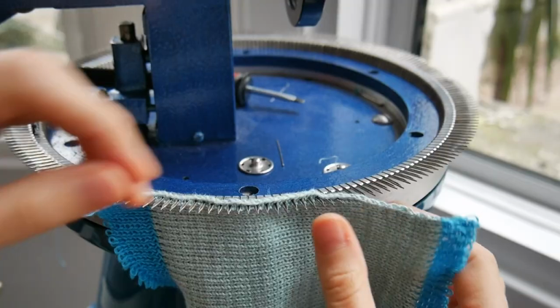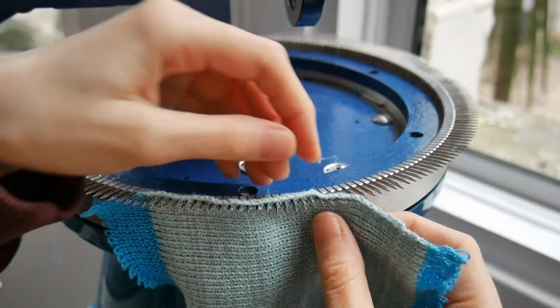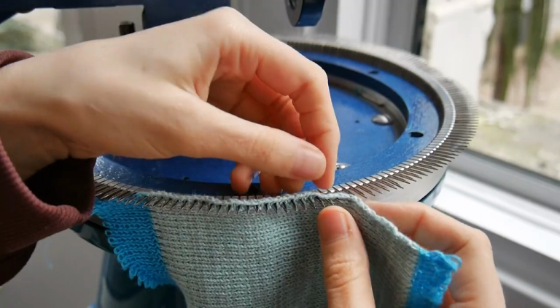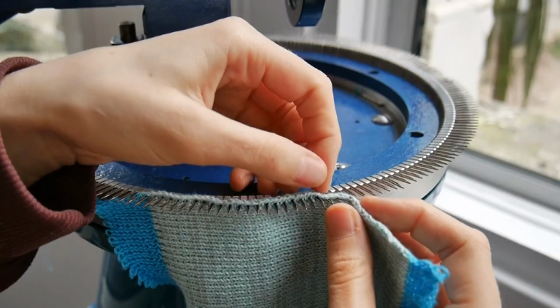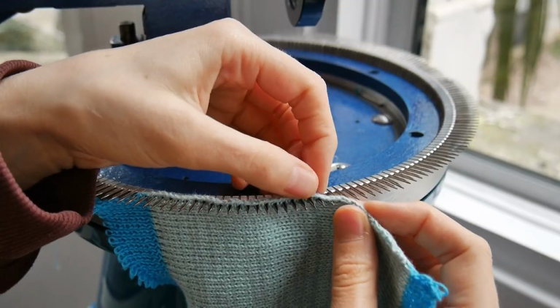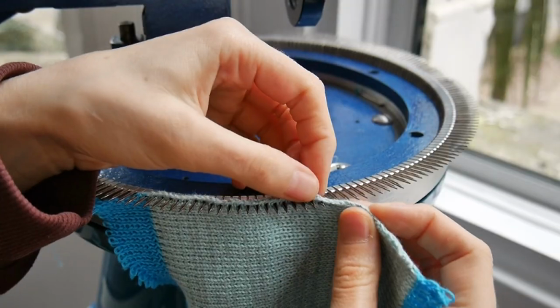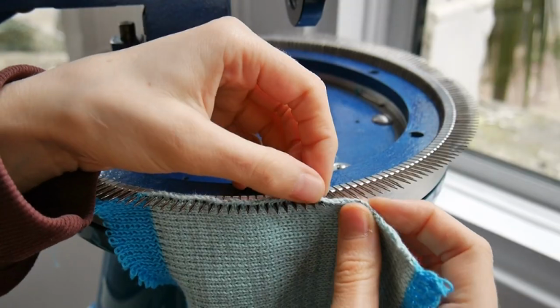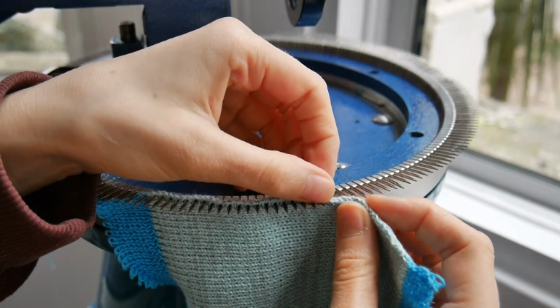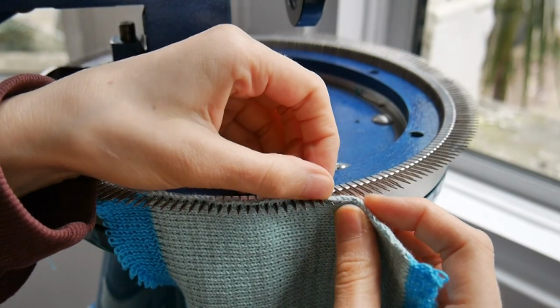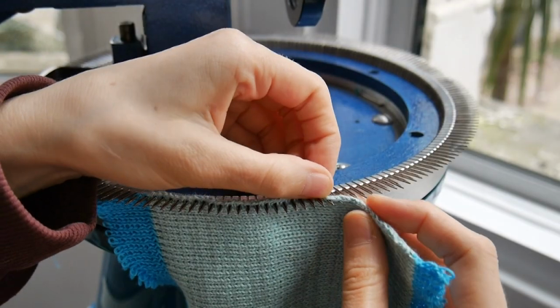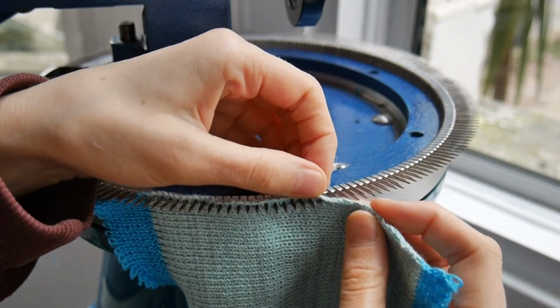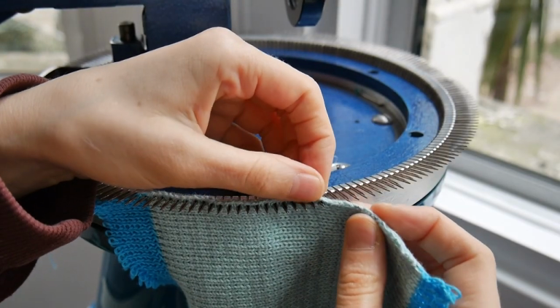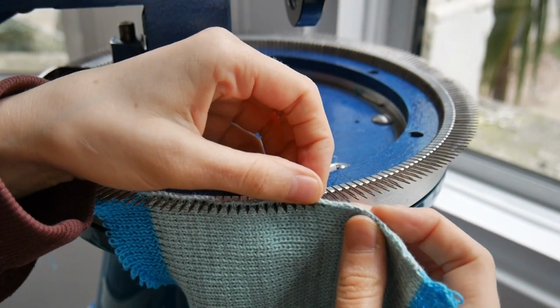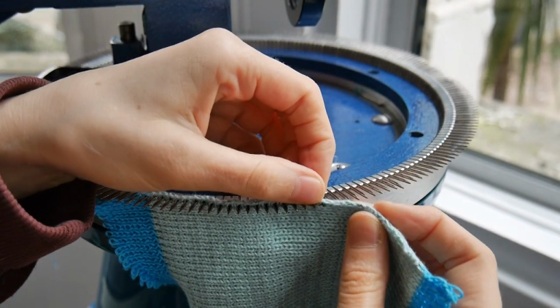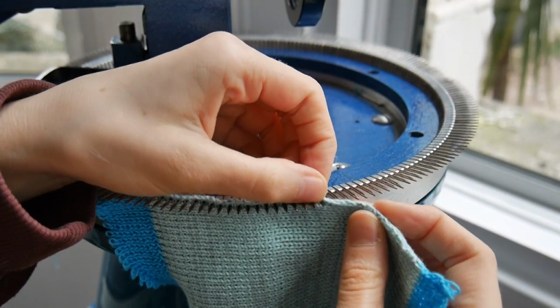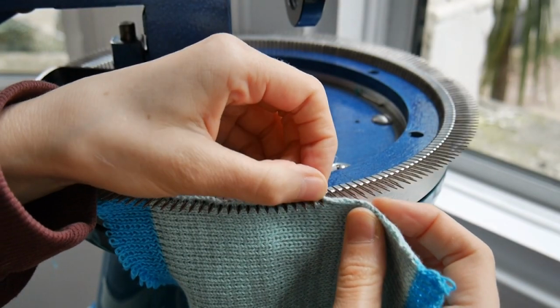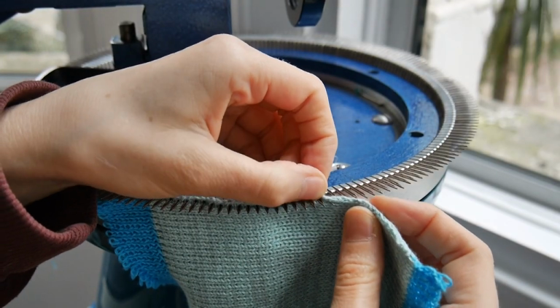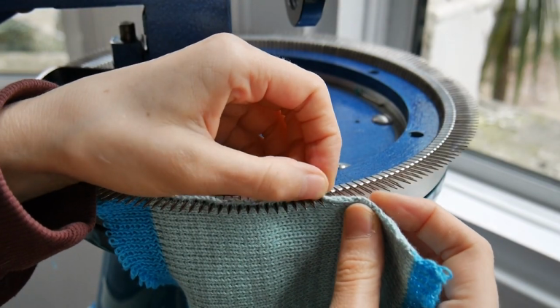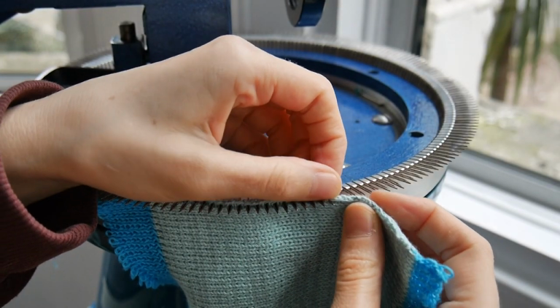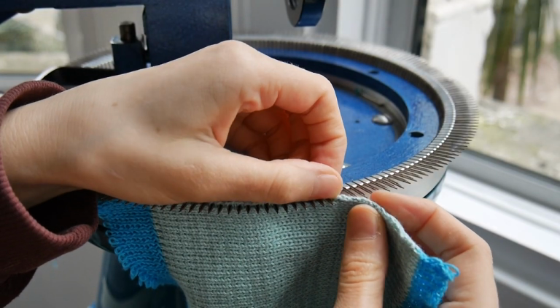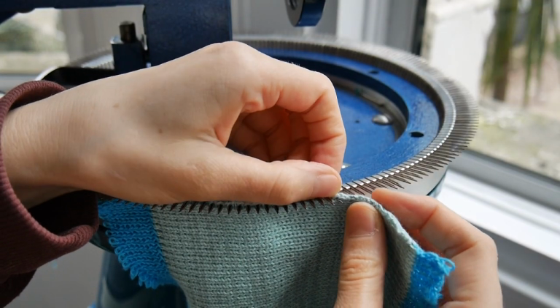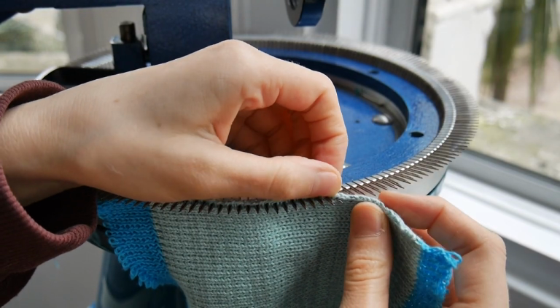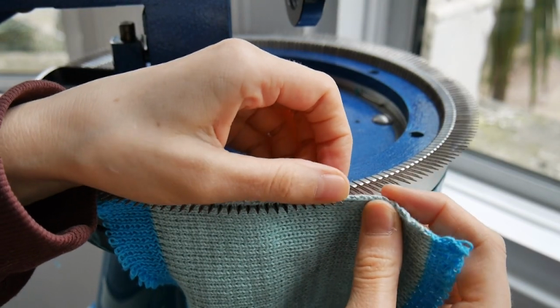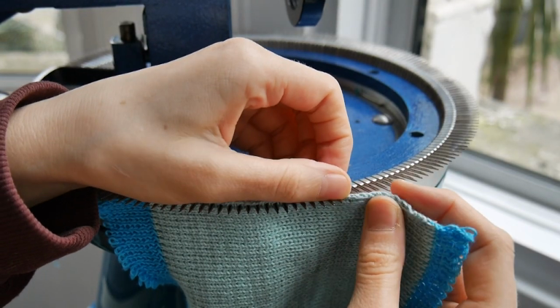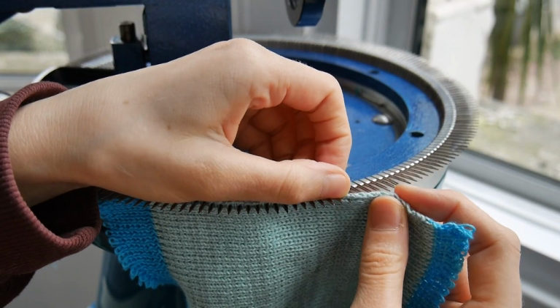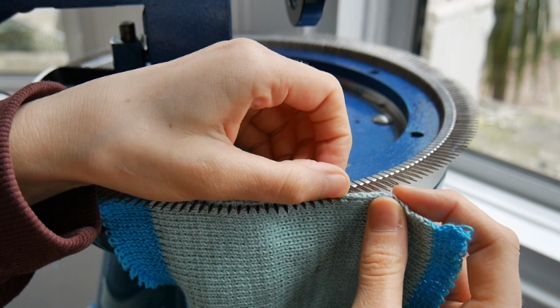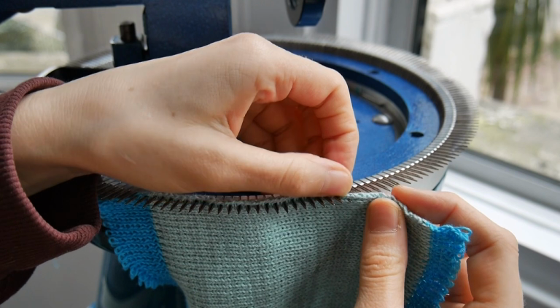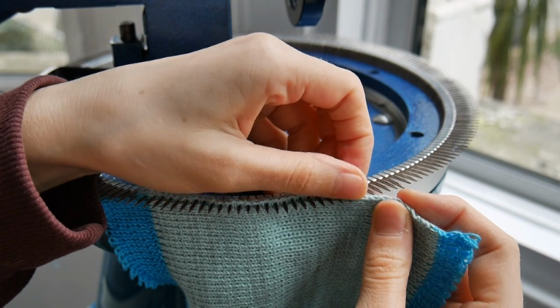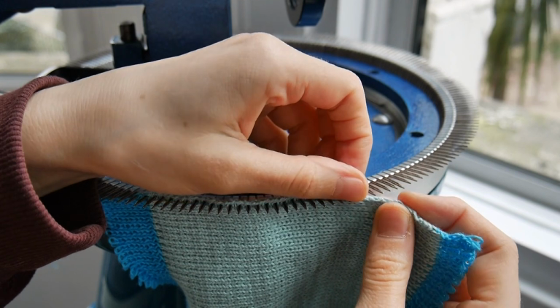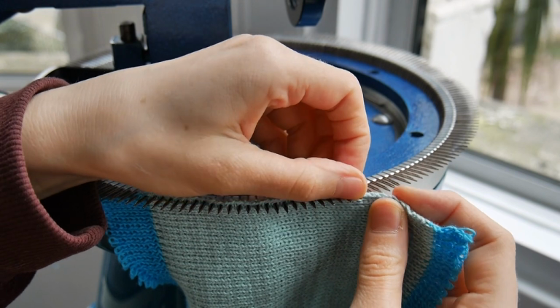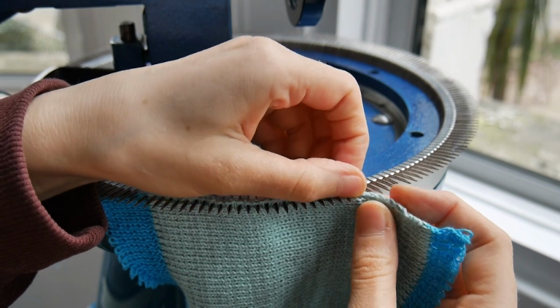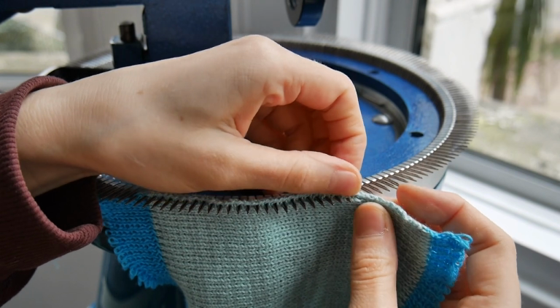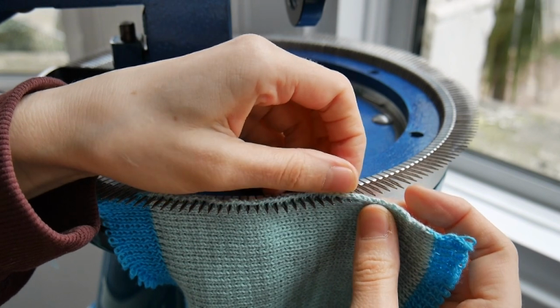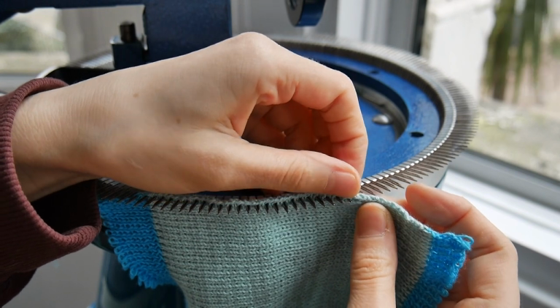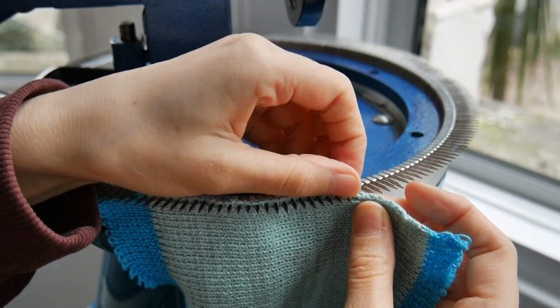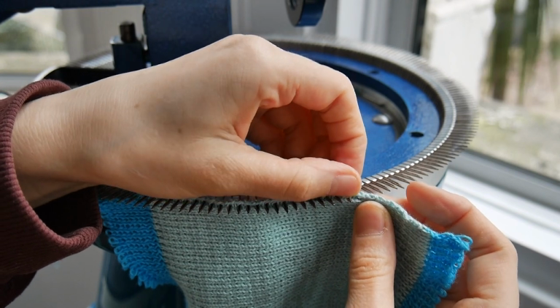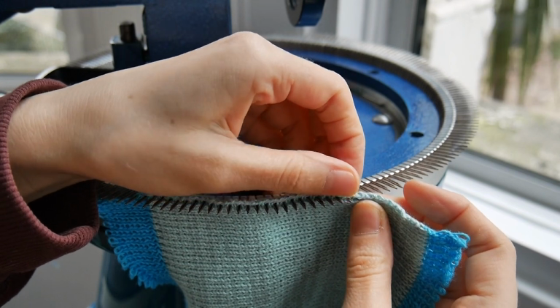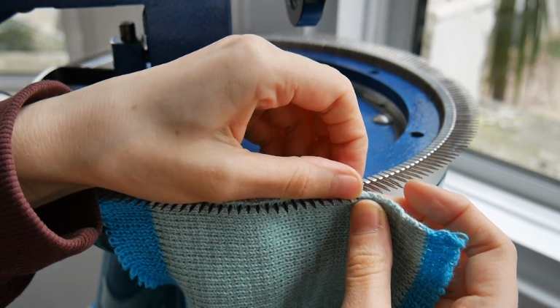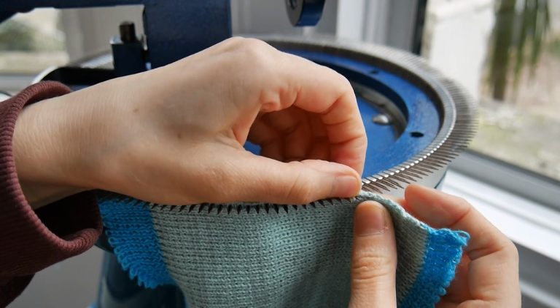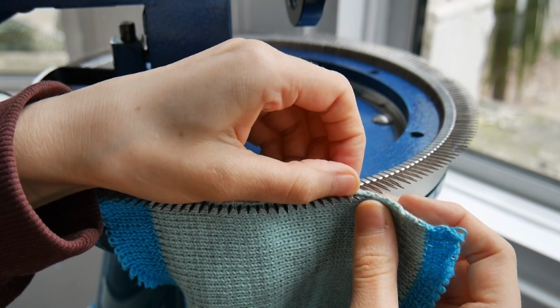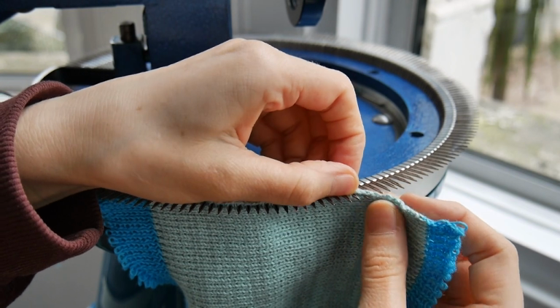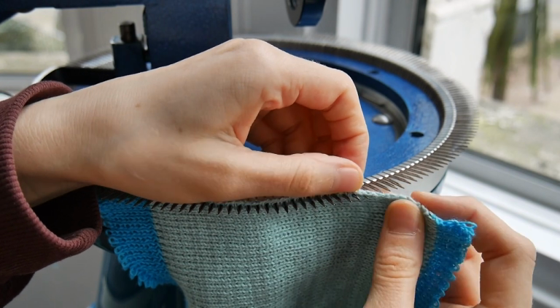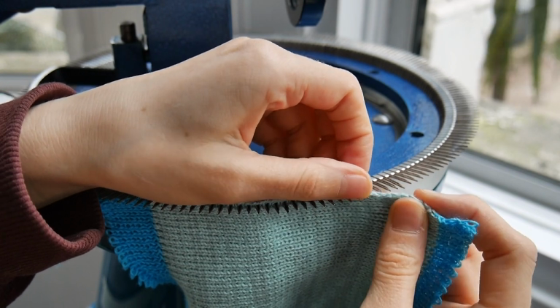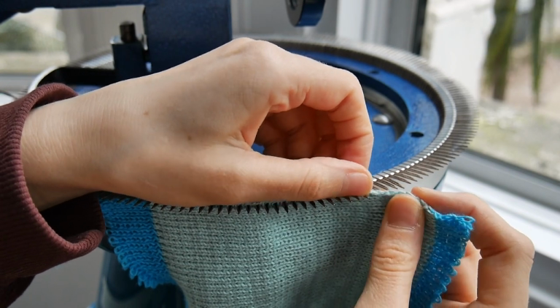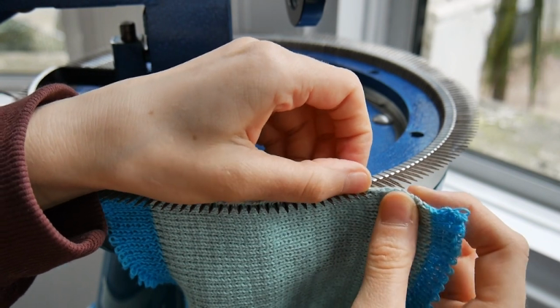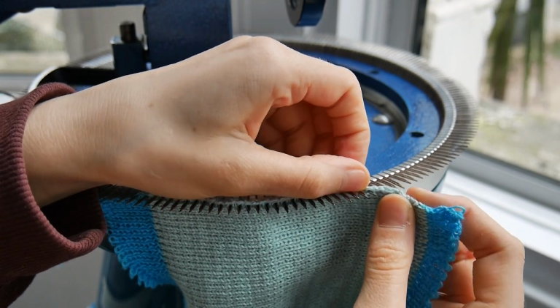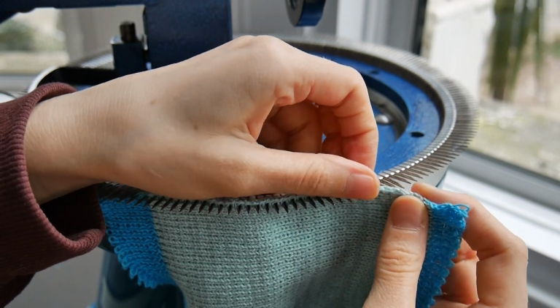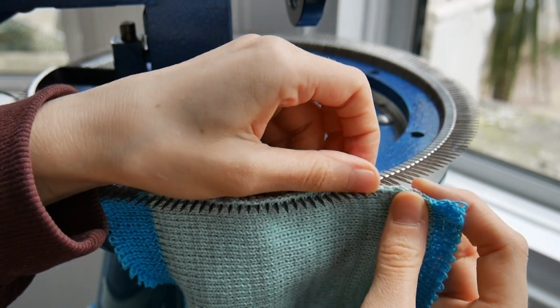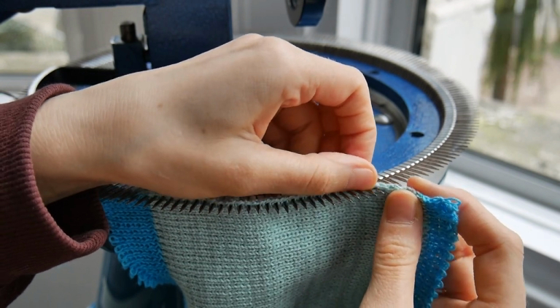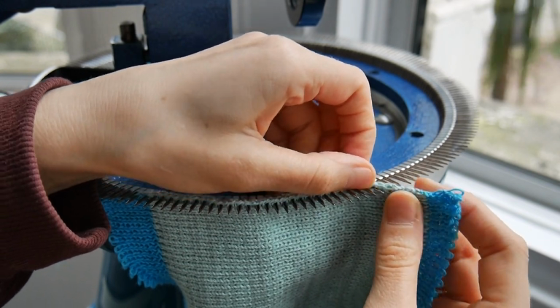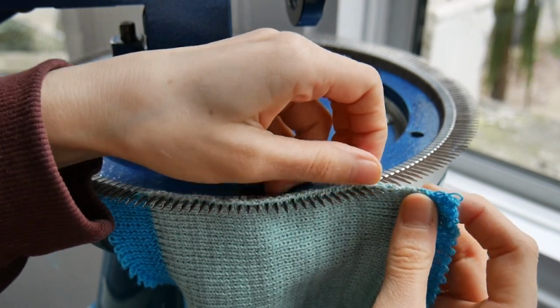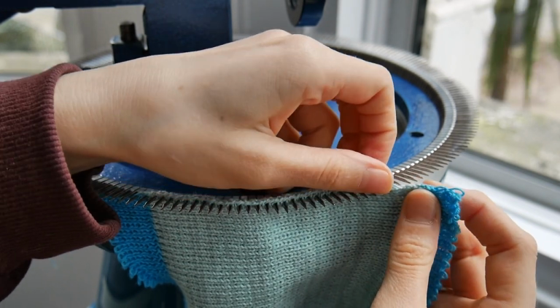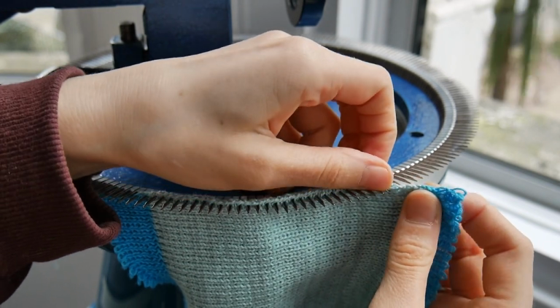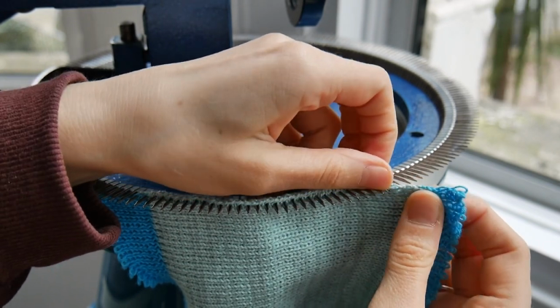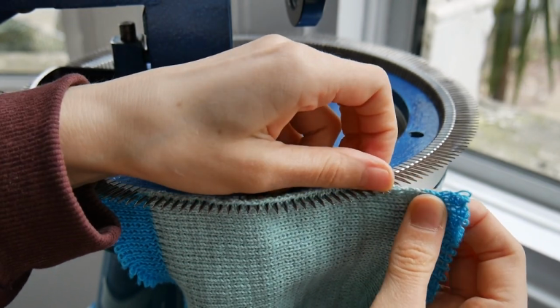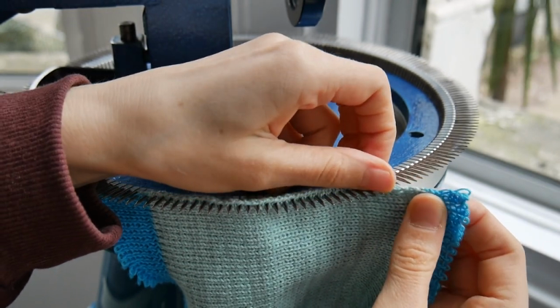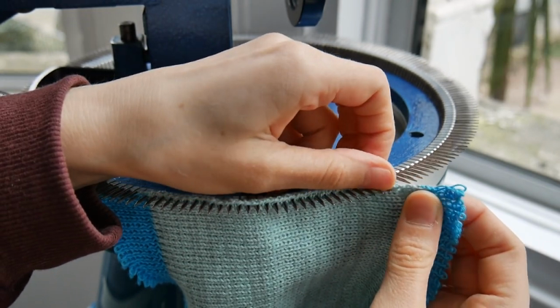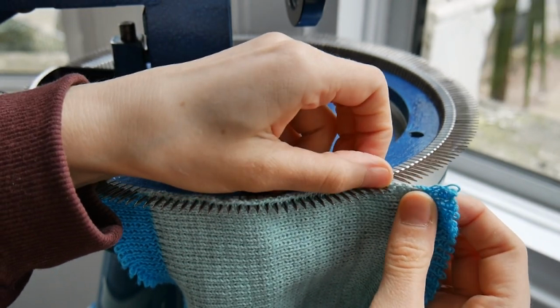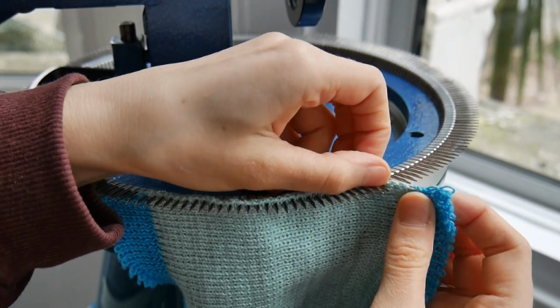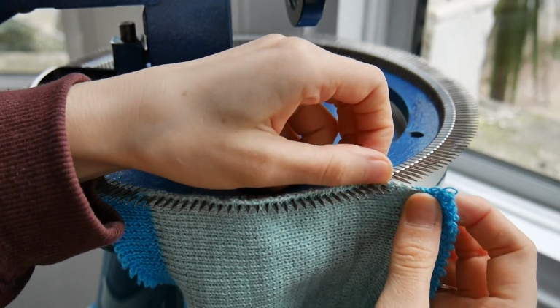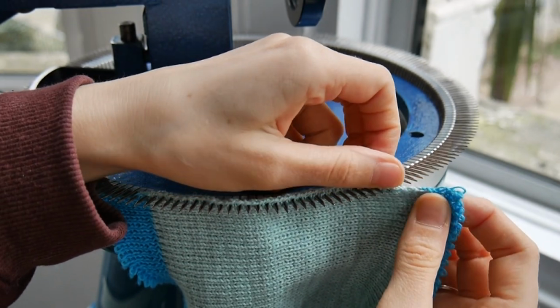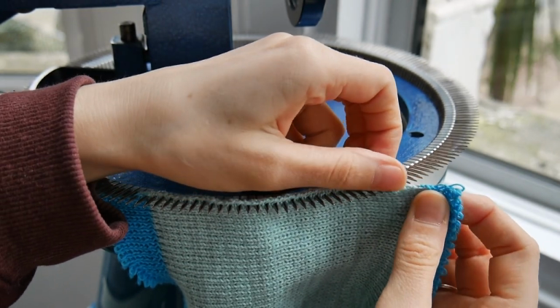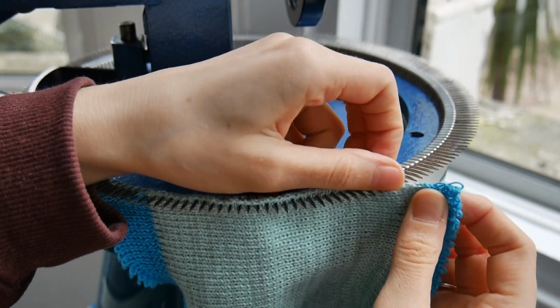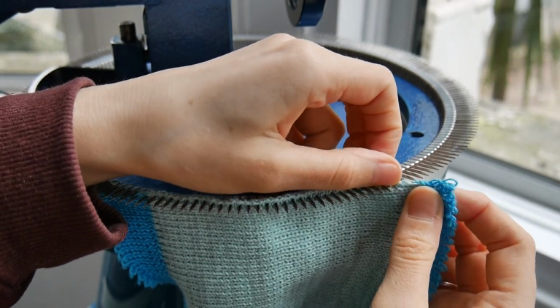Another way you can finish the edge of your cardigan is to, of course, knit a rib and then attach it onto the edge. This is very simple, especially if you have a linker.